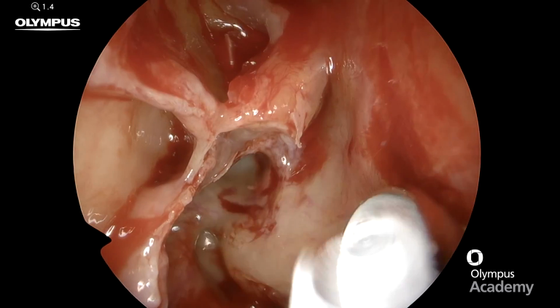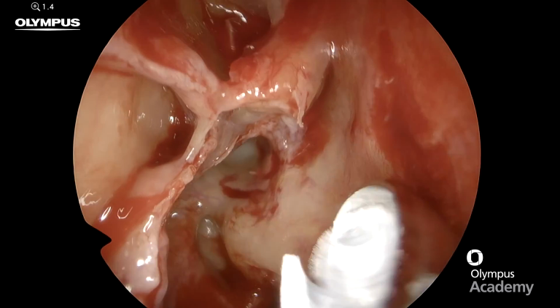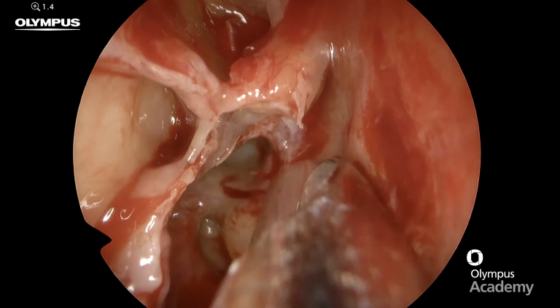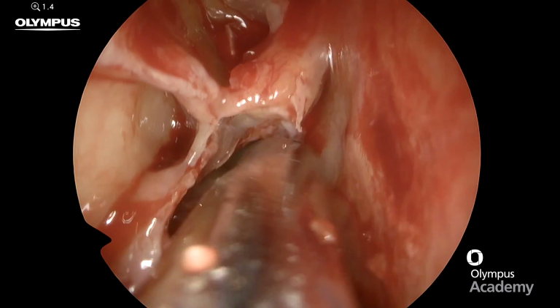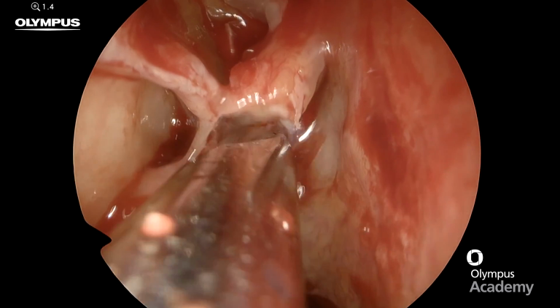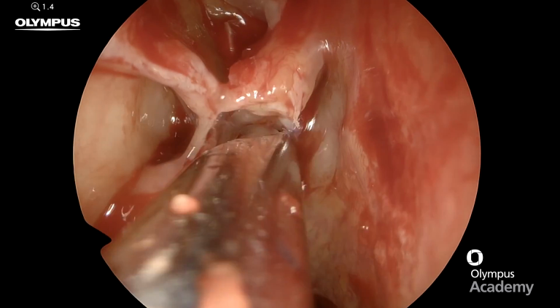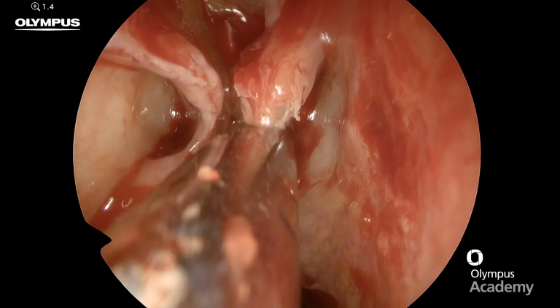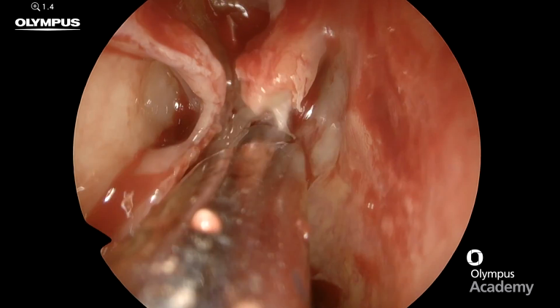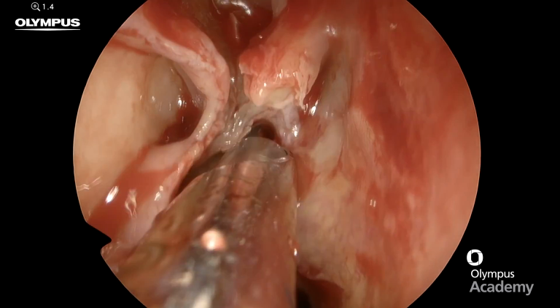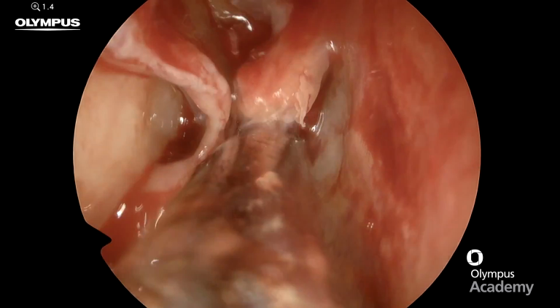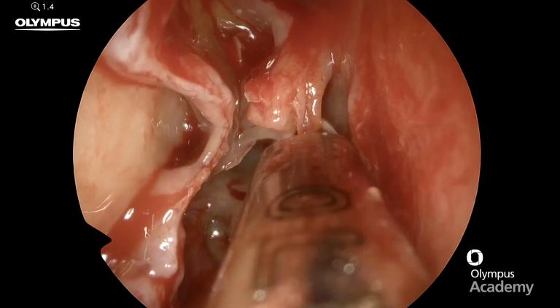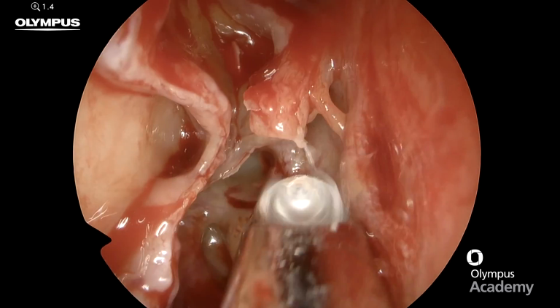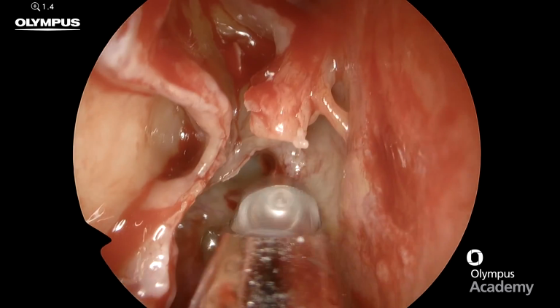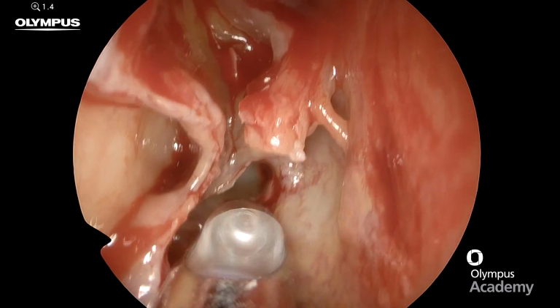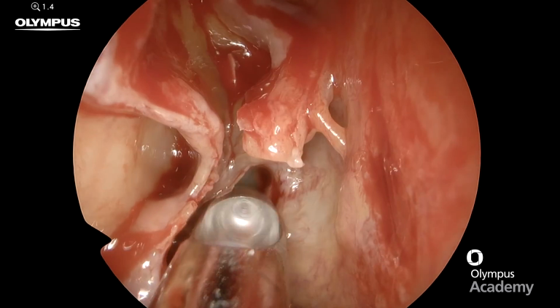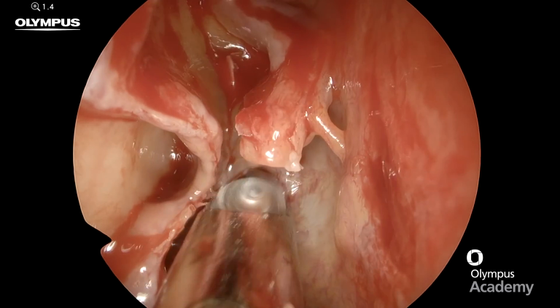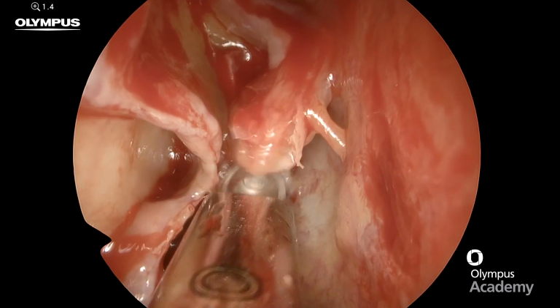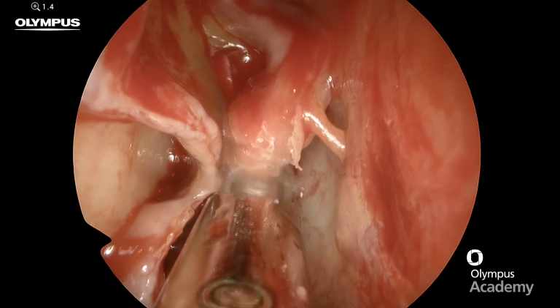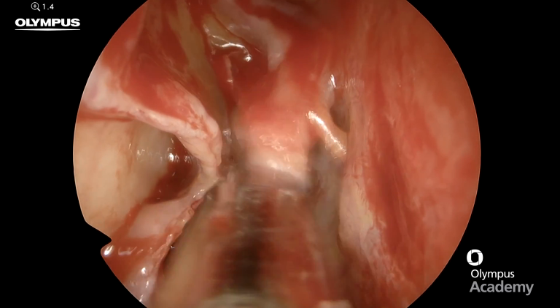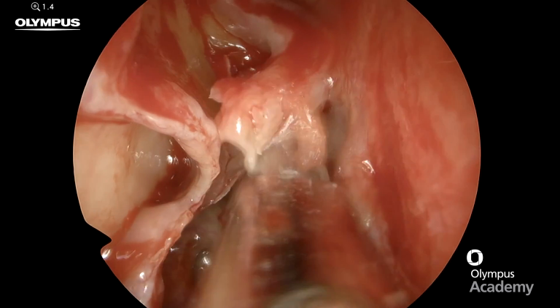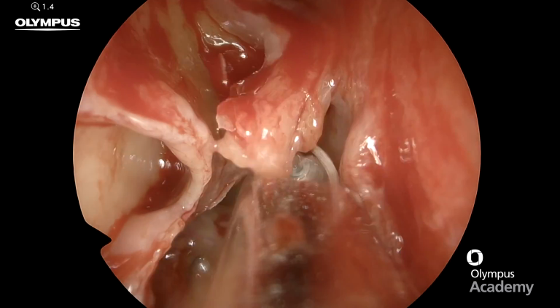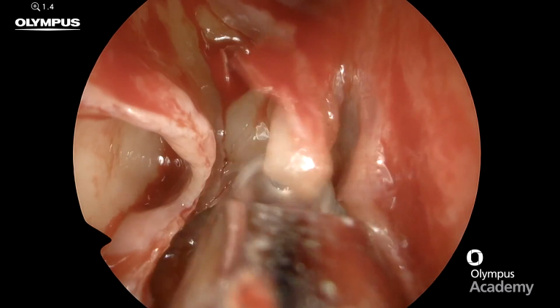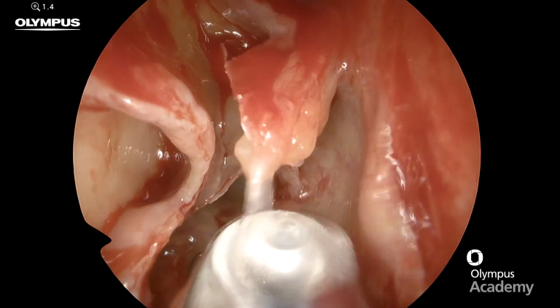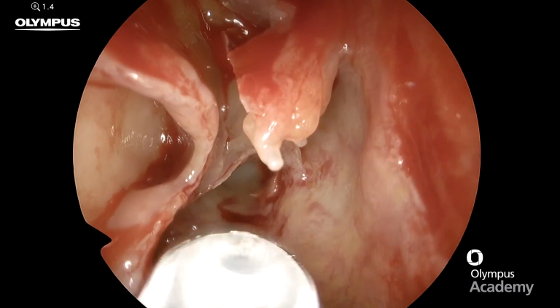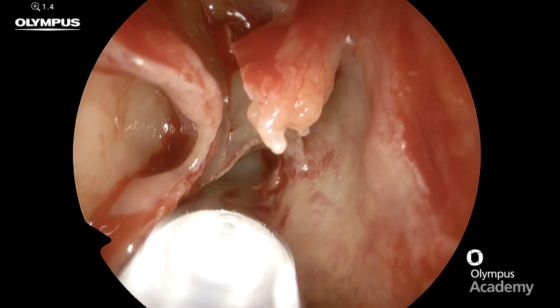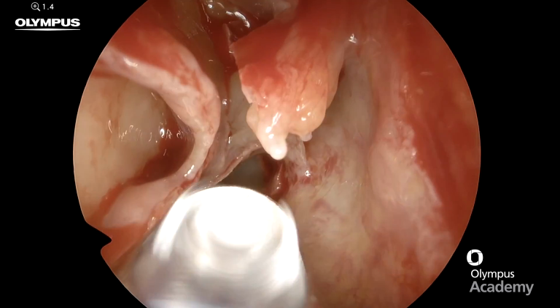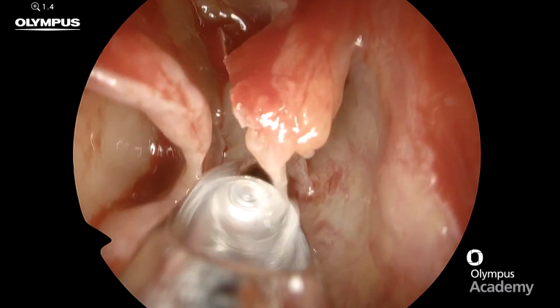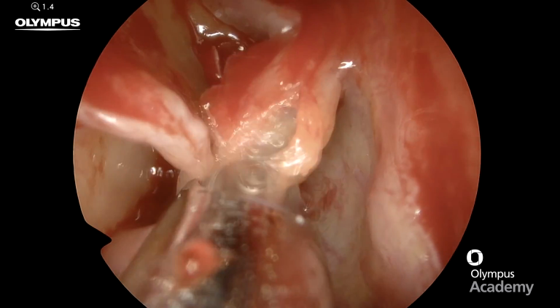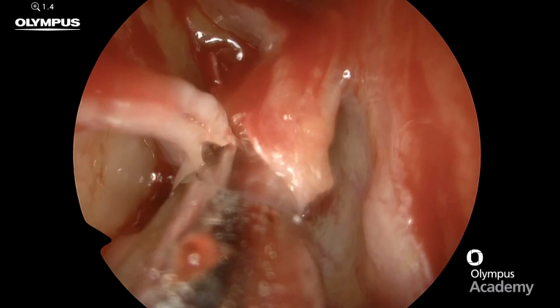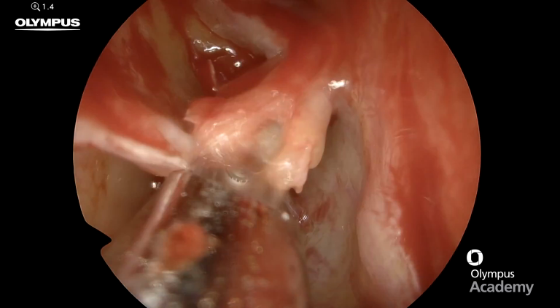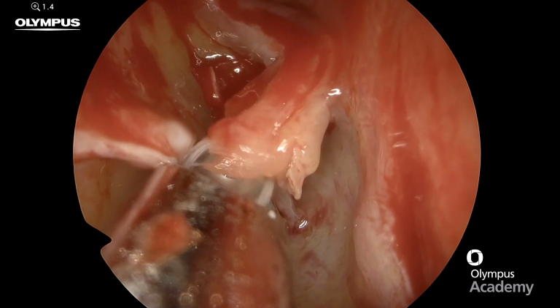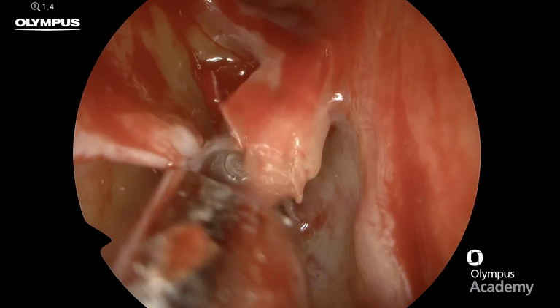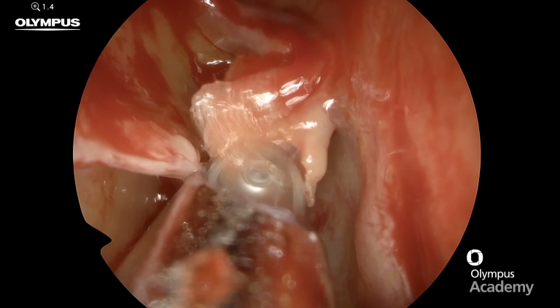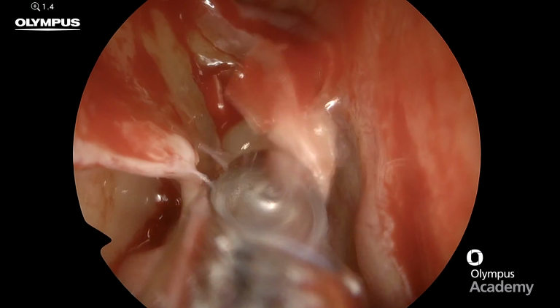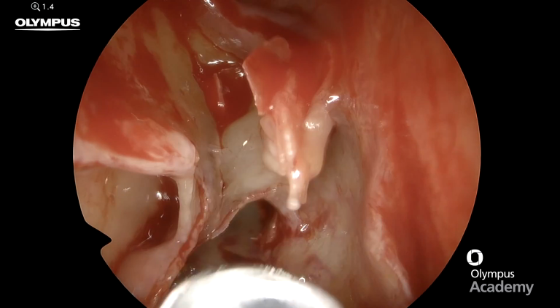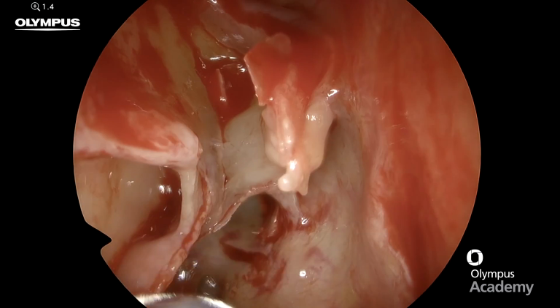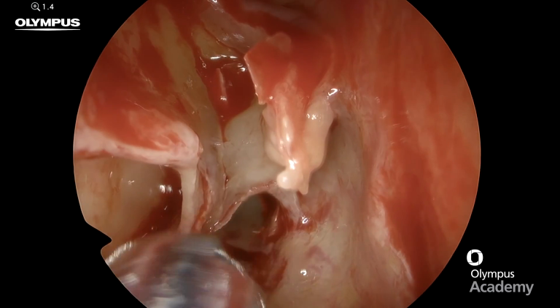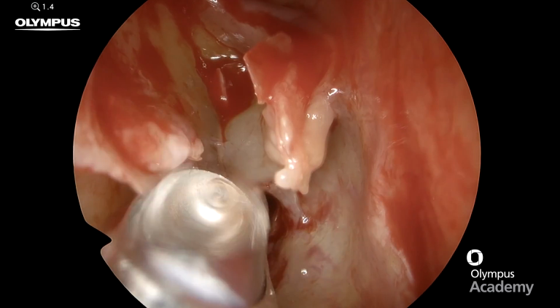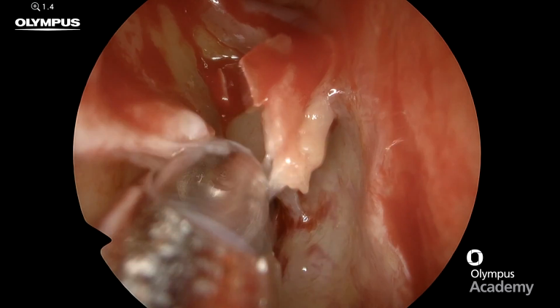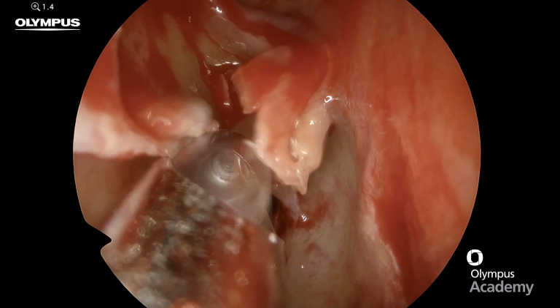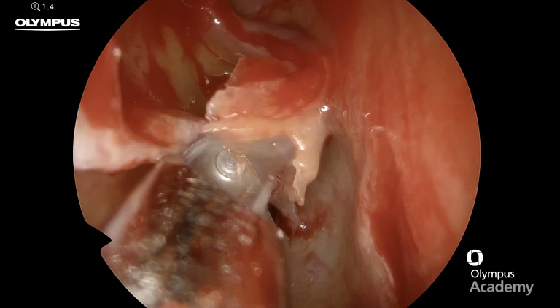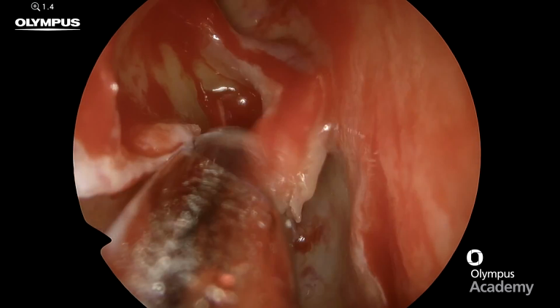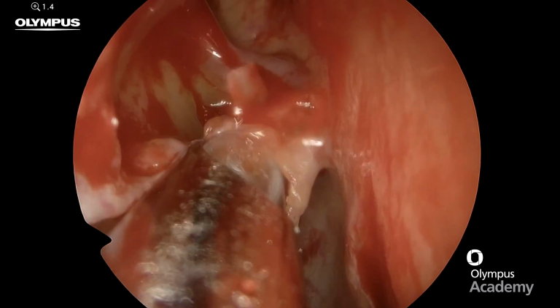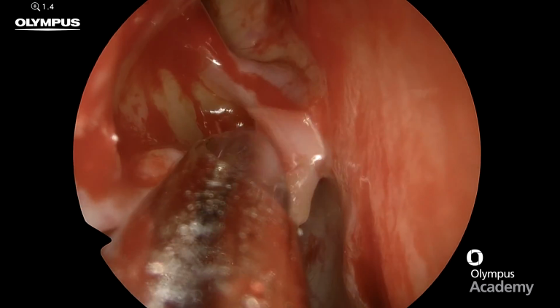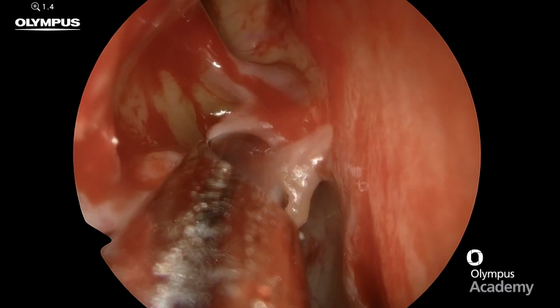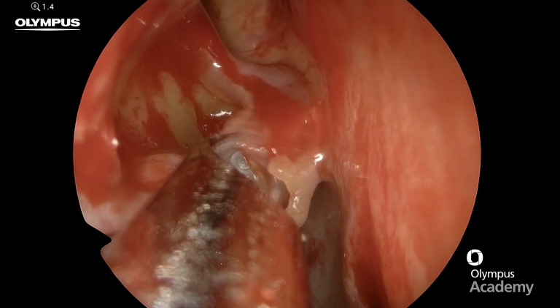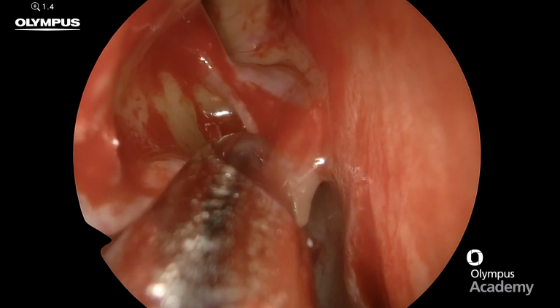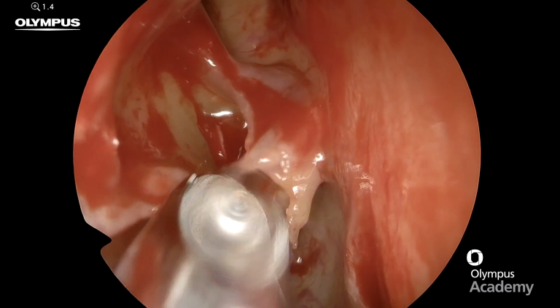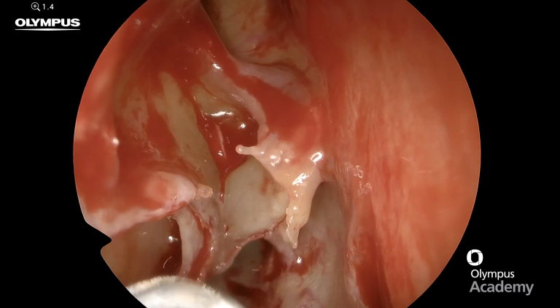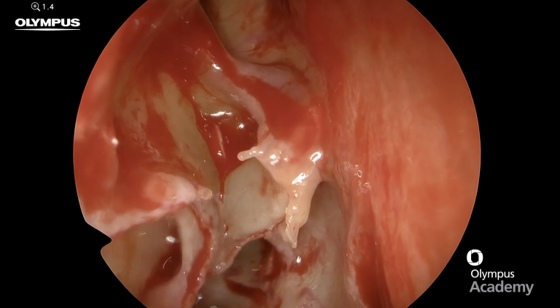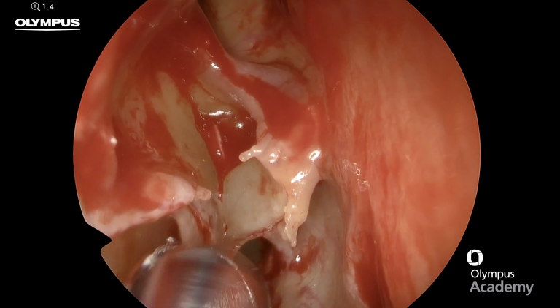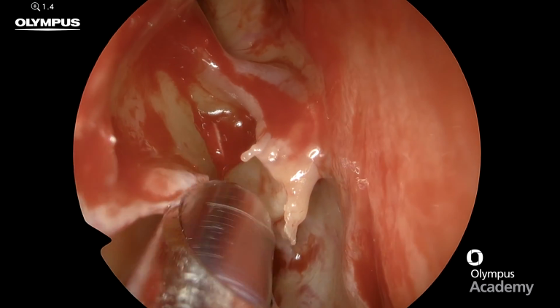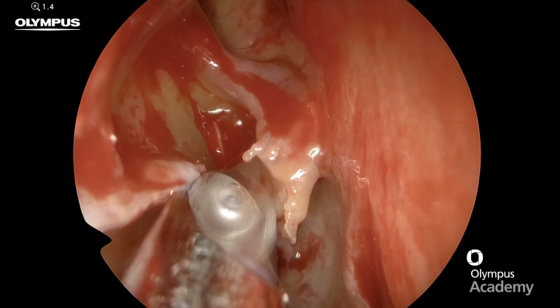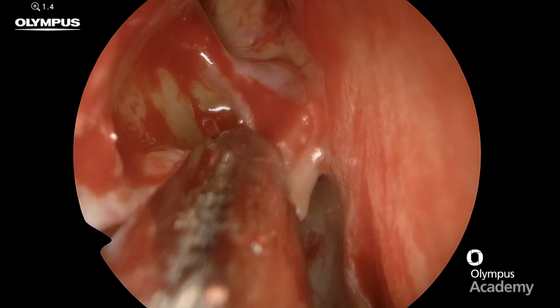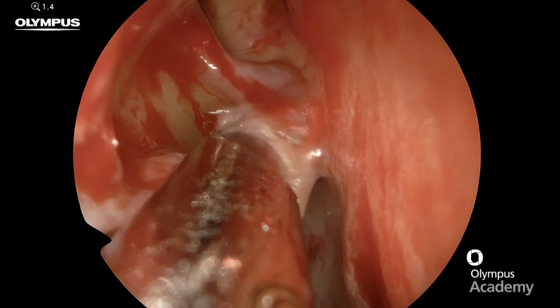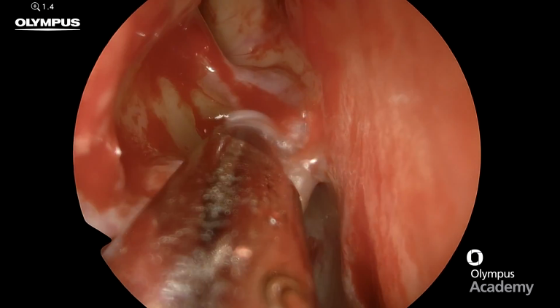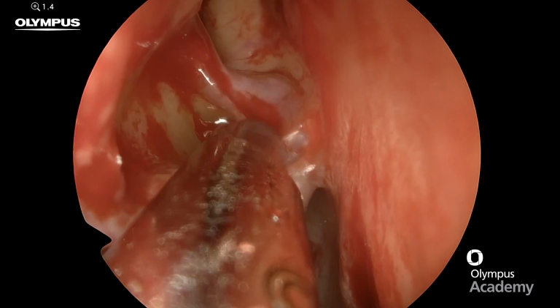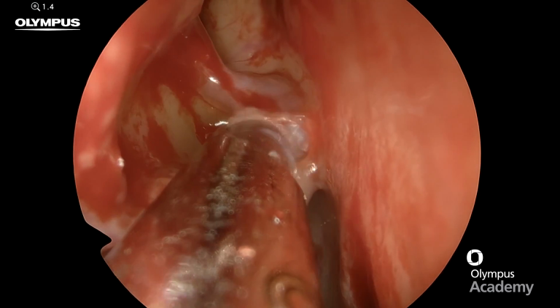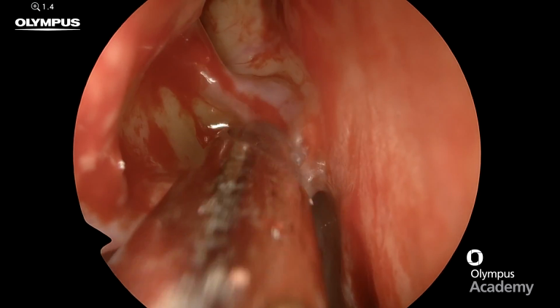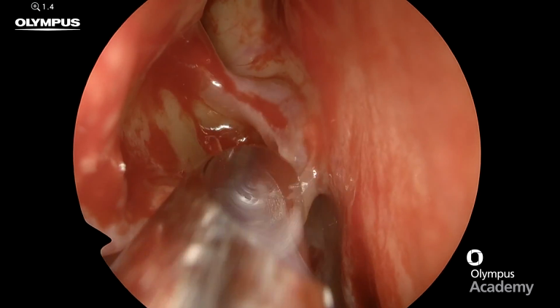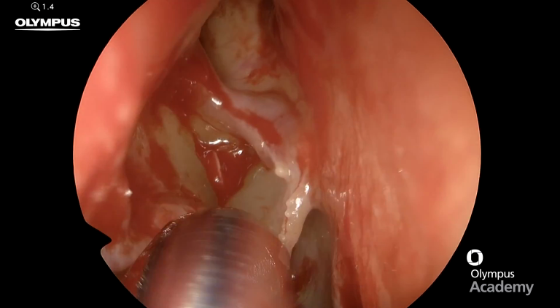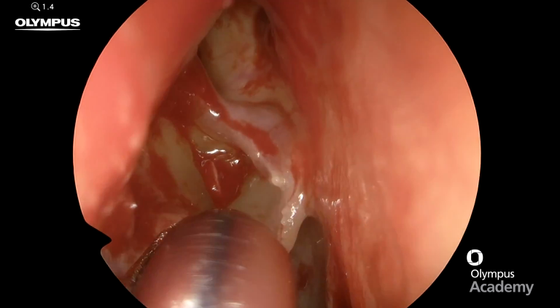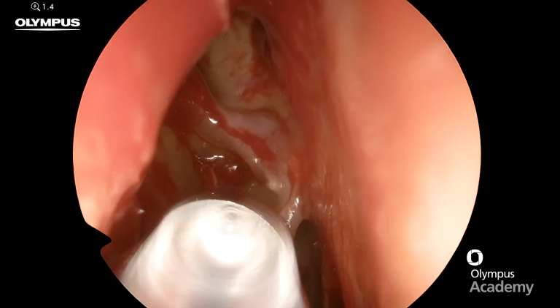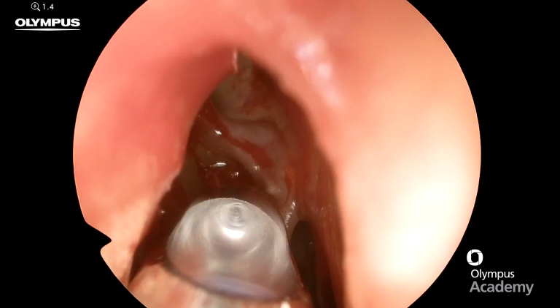It's important to make sure we remove all these fragments at the top part of the bulla and in these supra bulla cells.